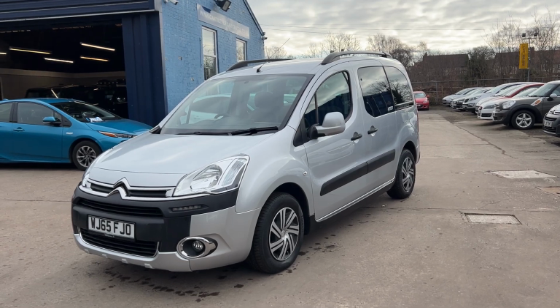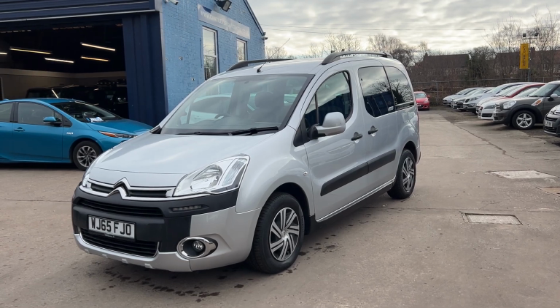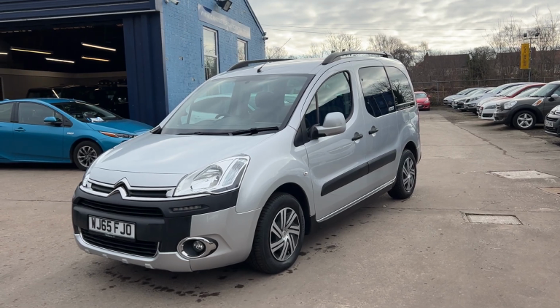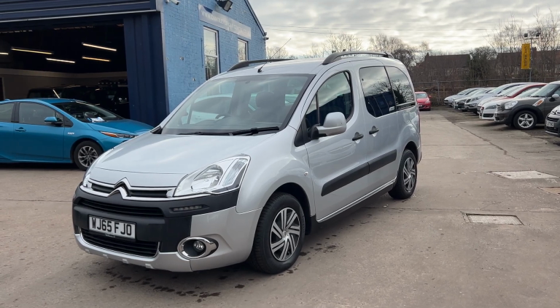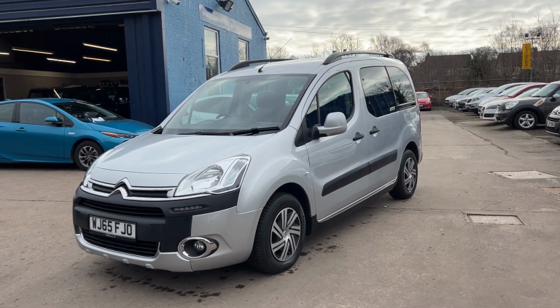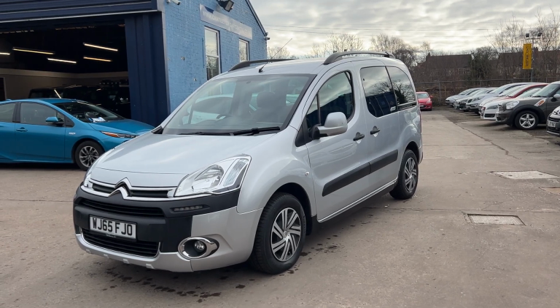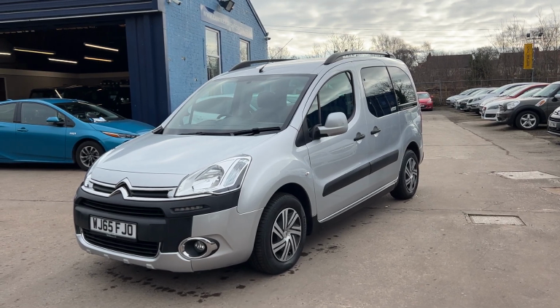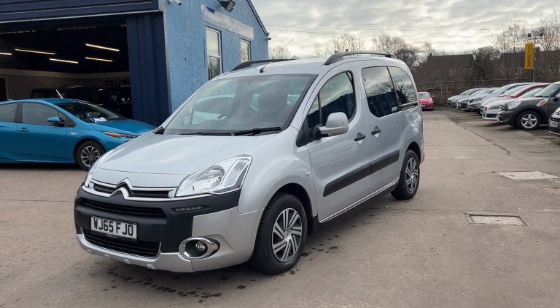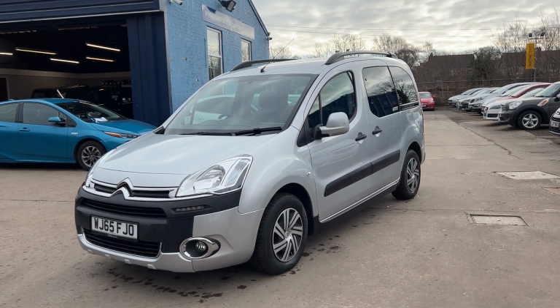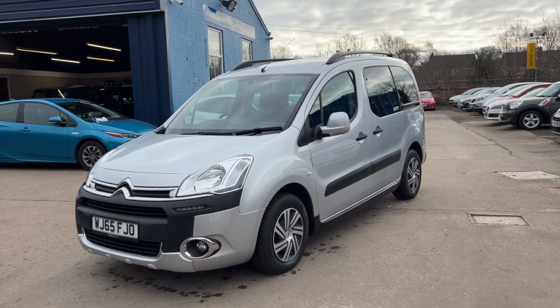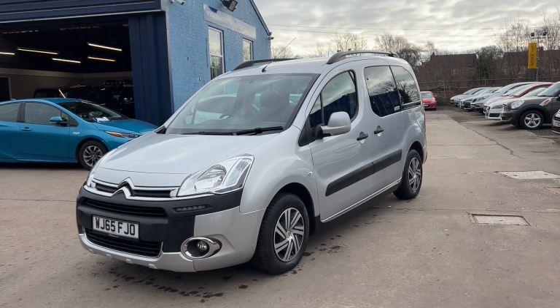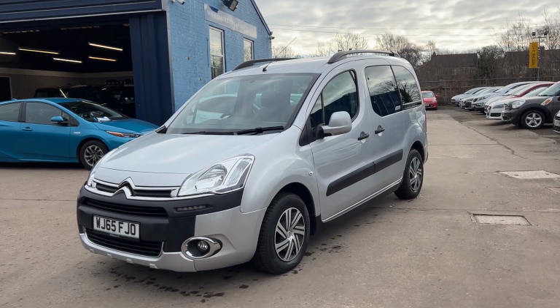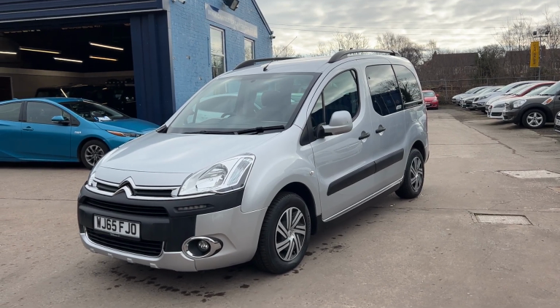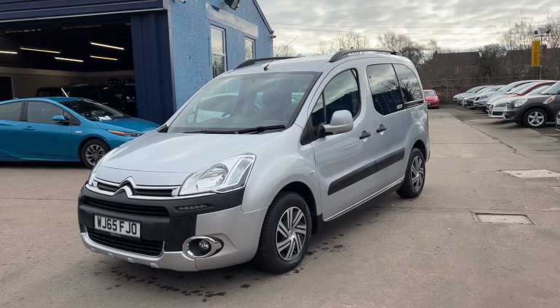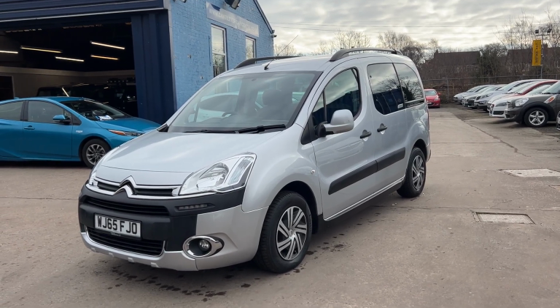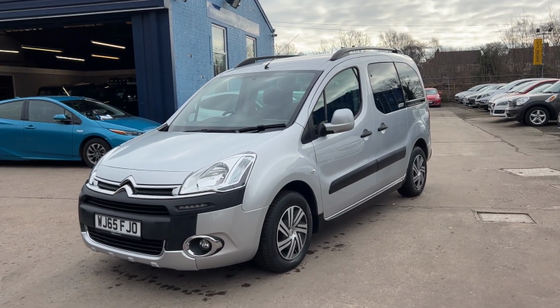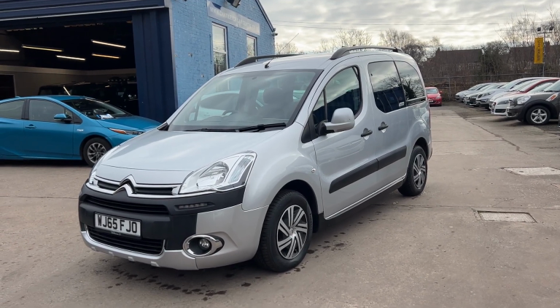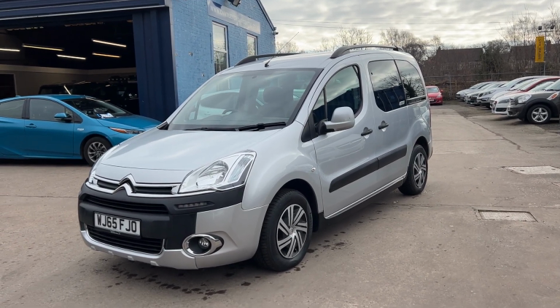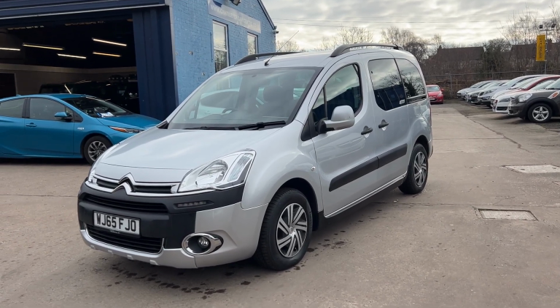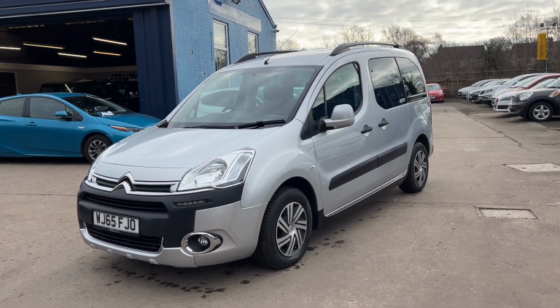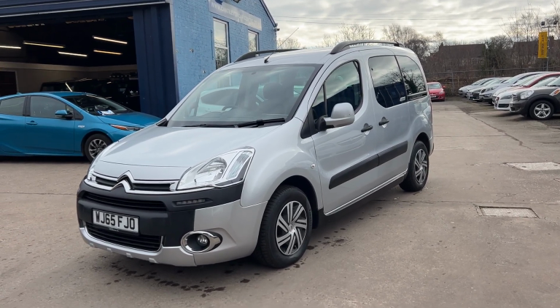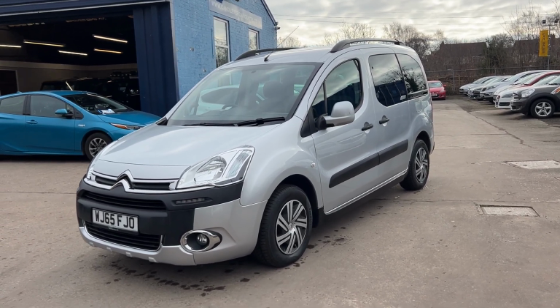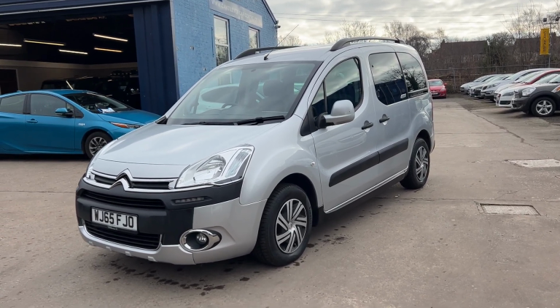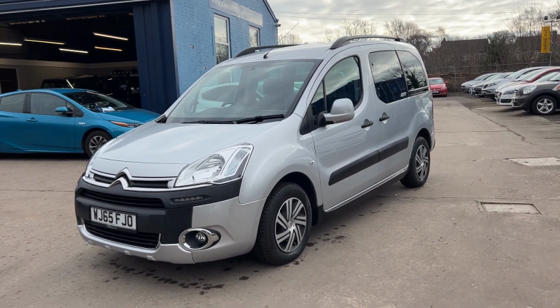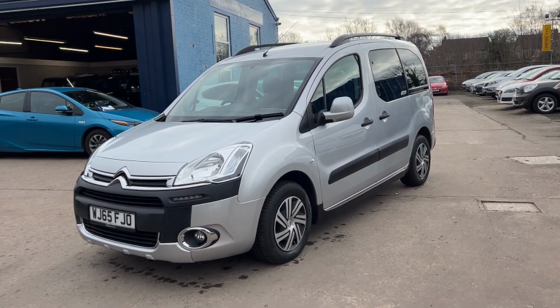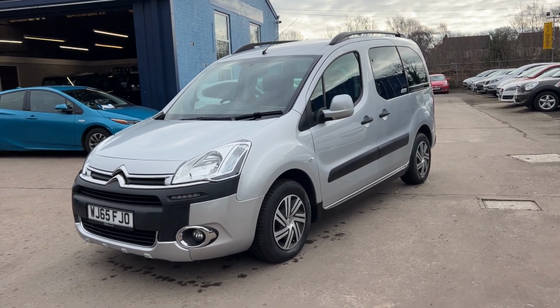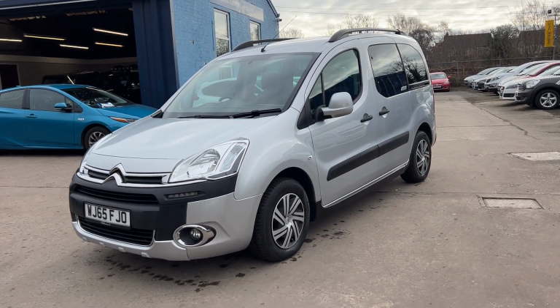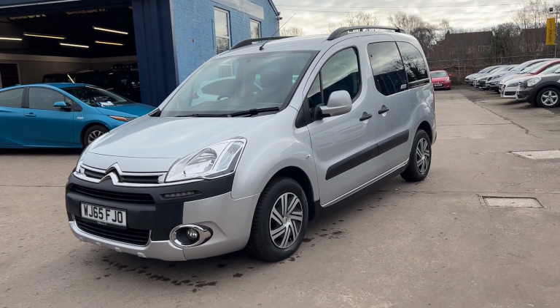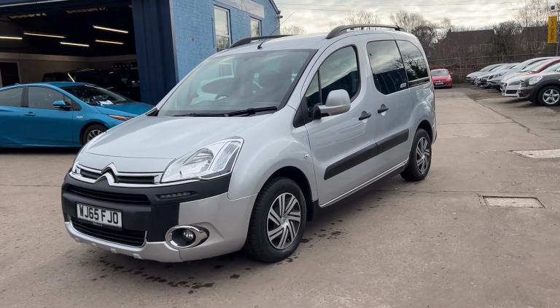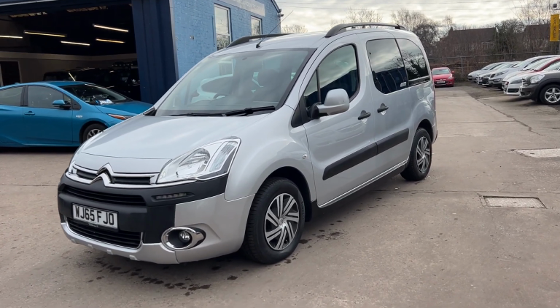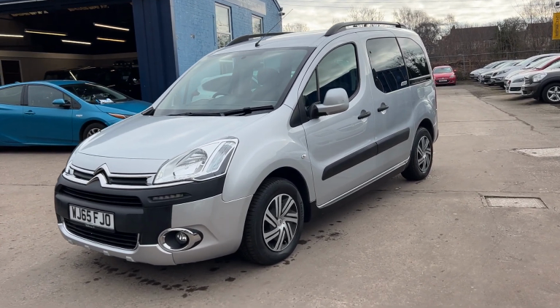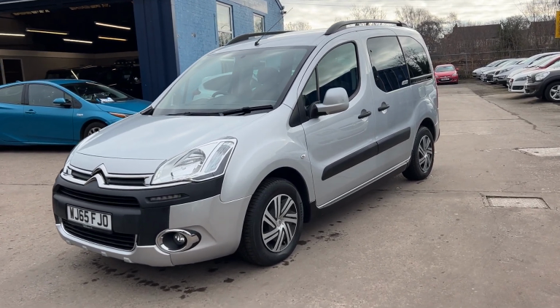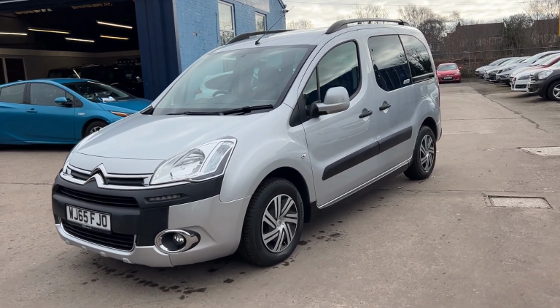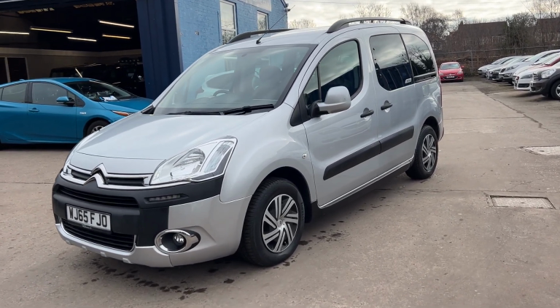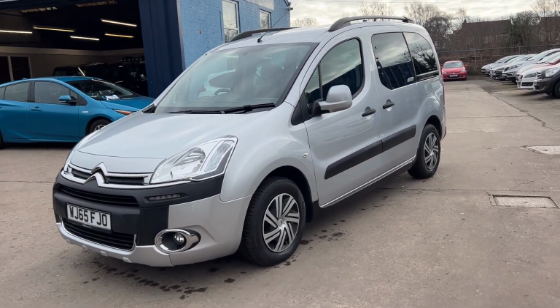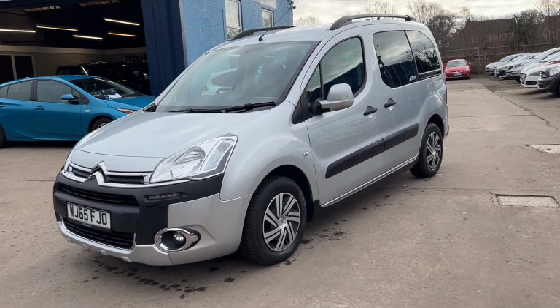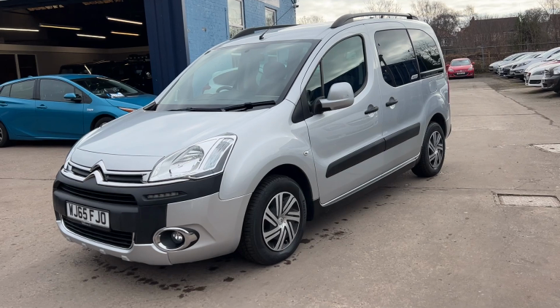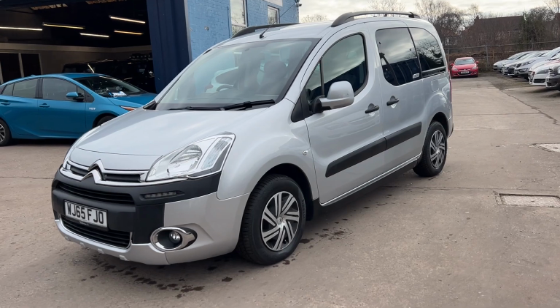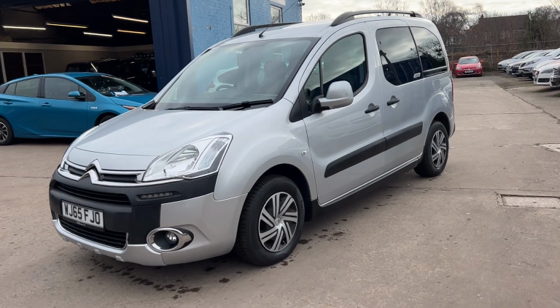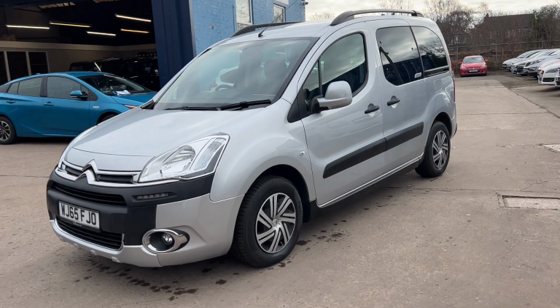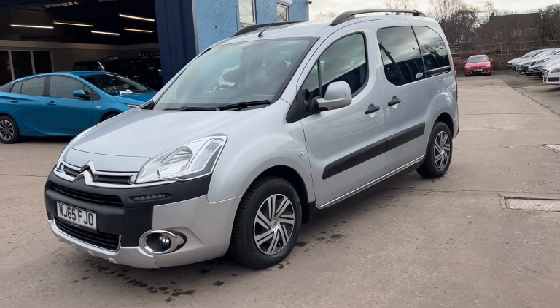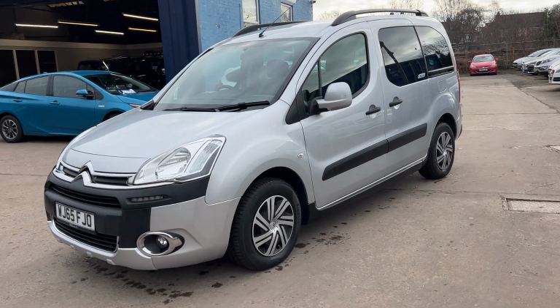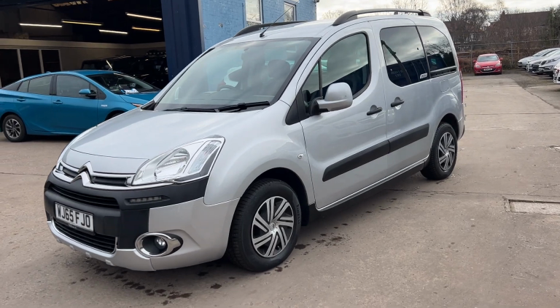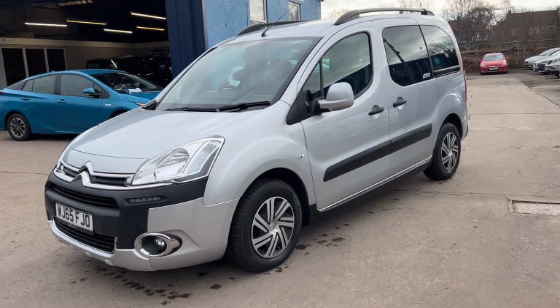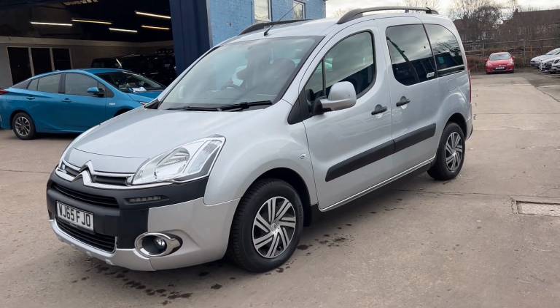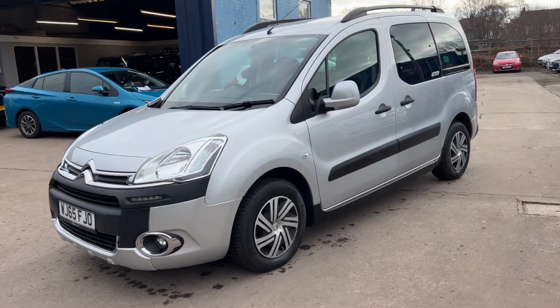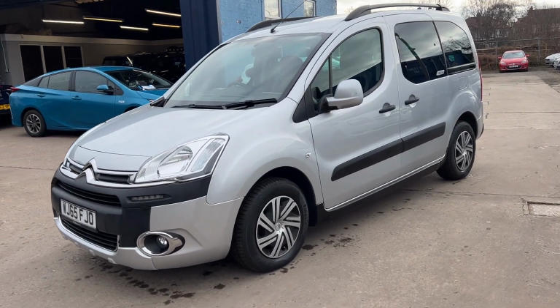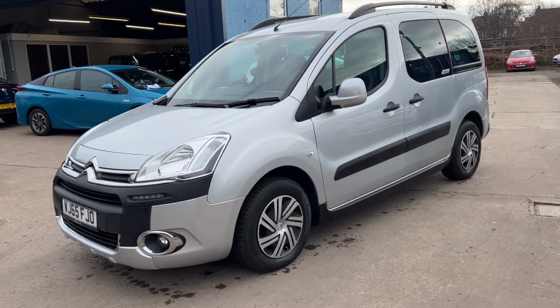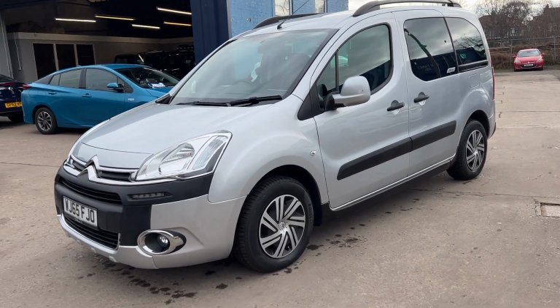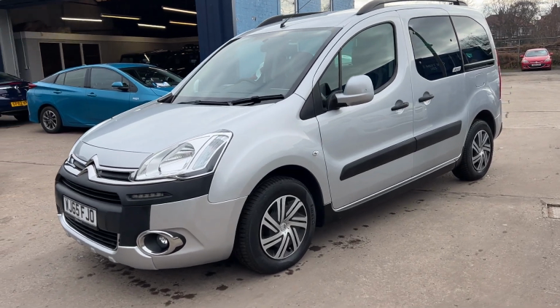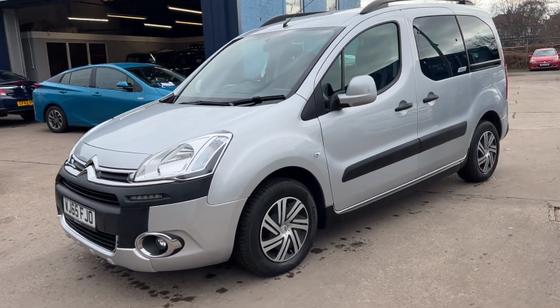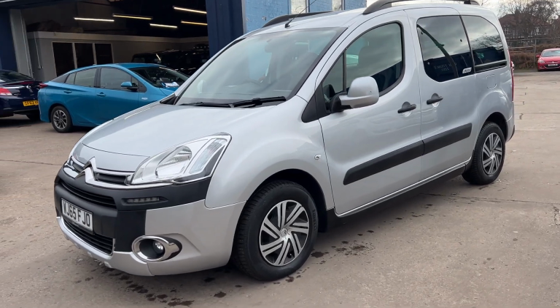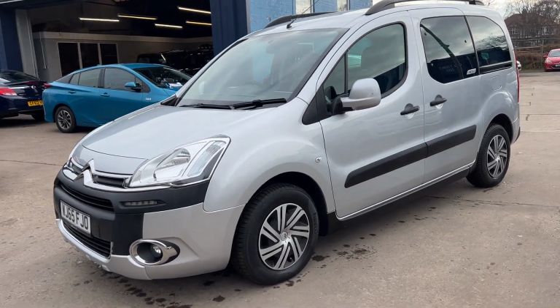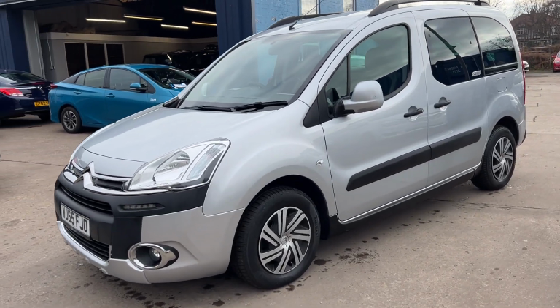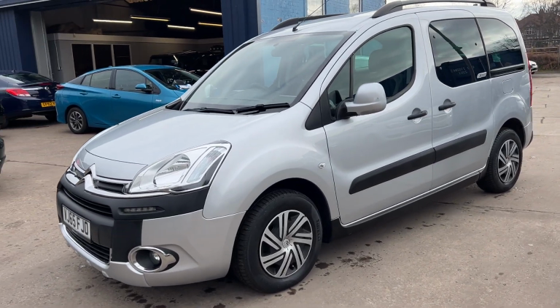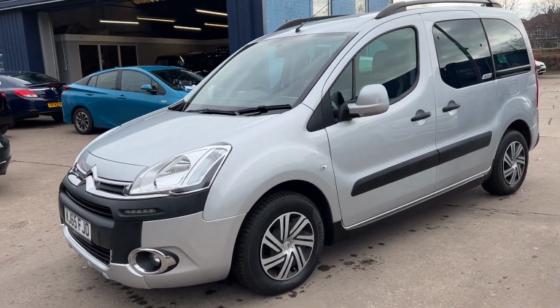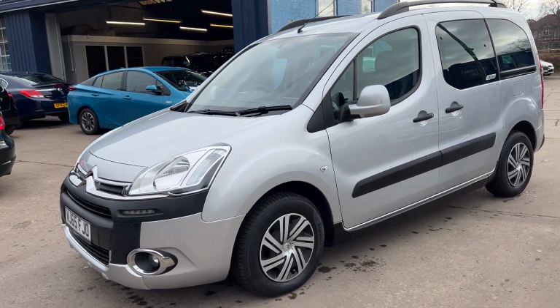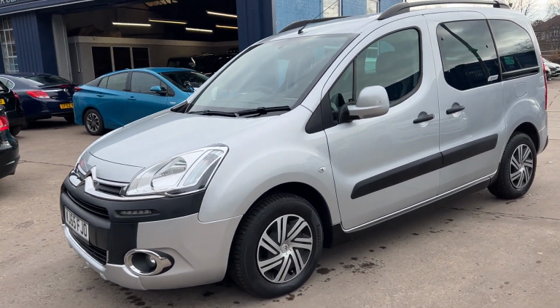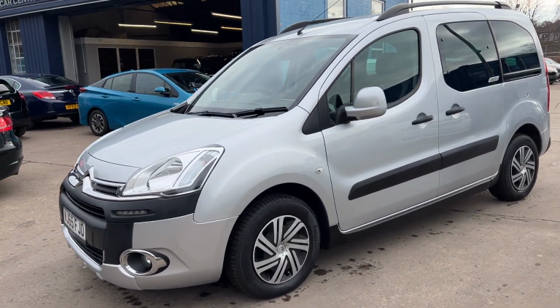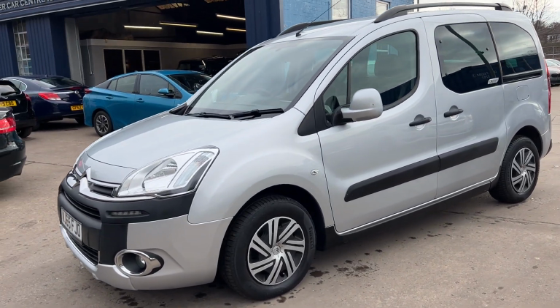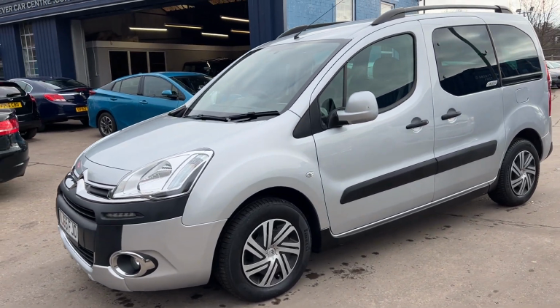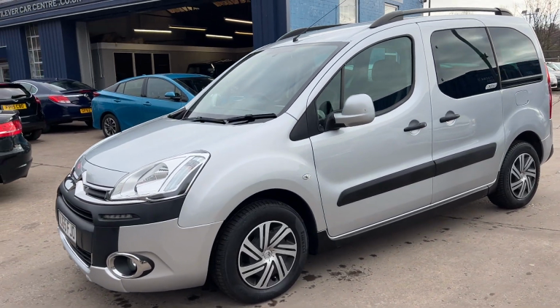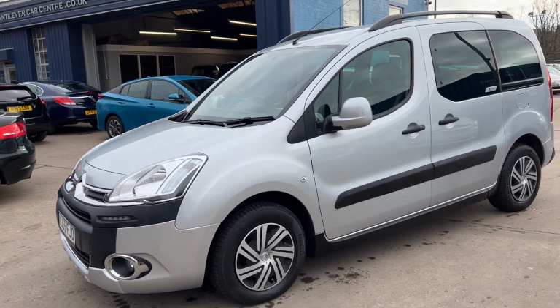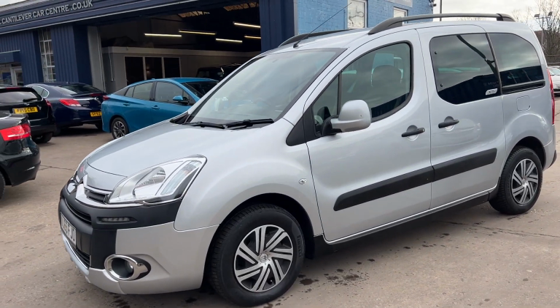Welcome to Cantilever Car Centre. I'm here today with a Citroen Berlingo, registered 2016 on a 65 plate.